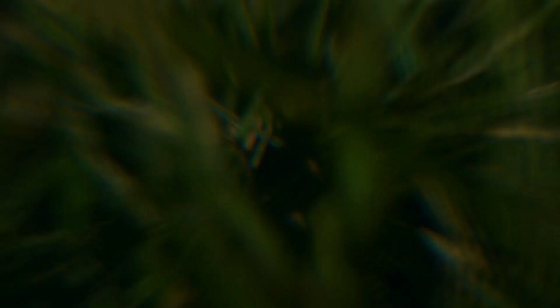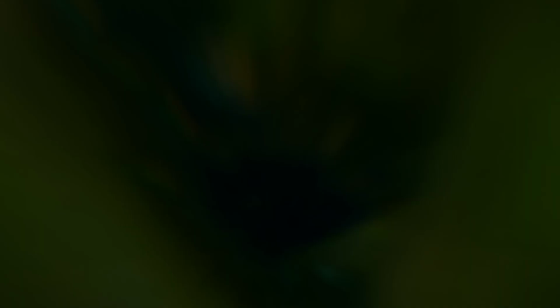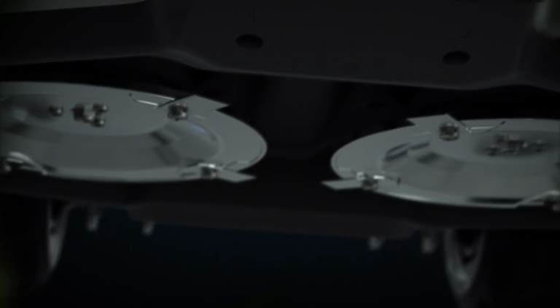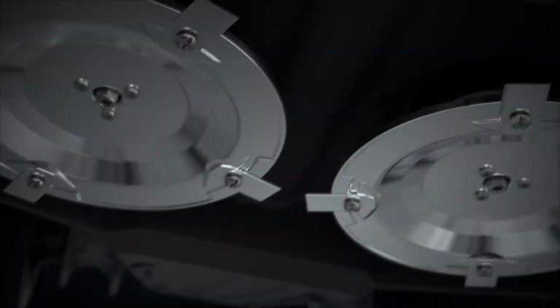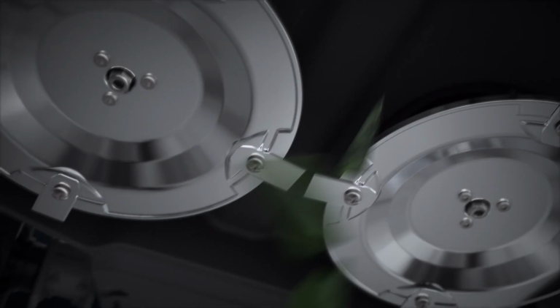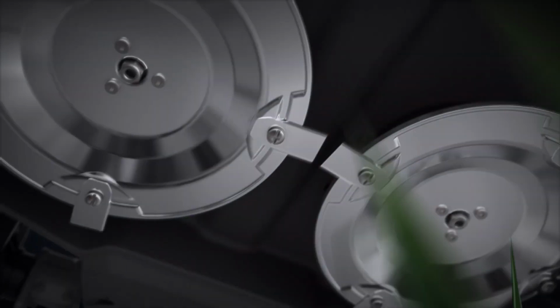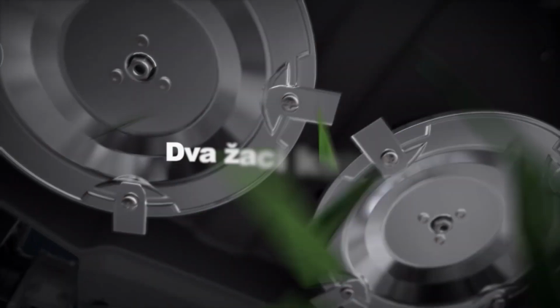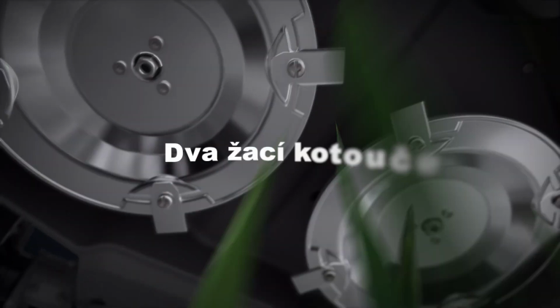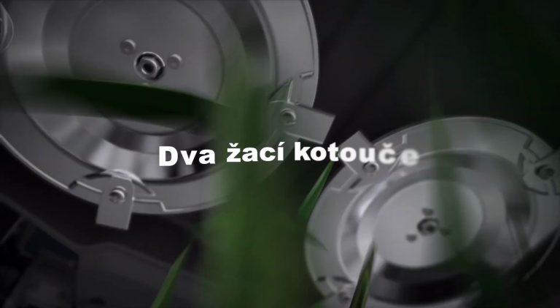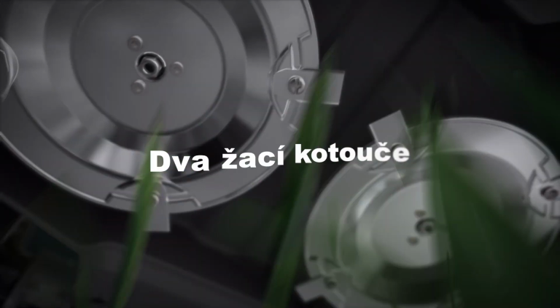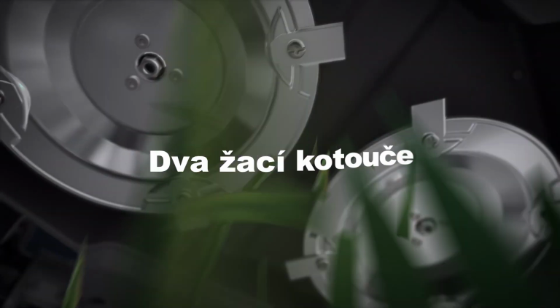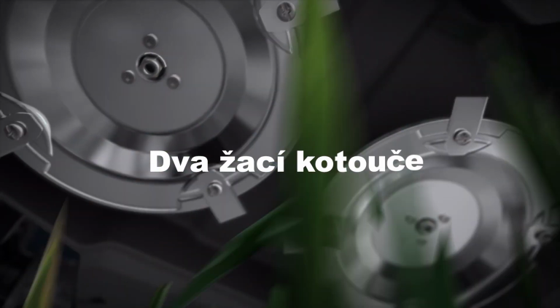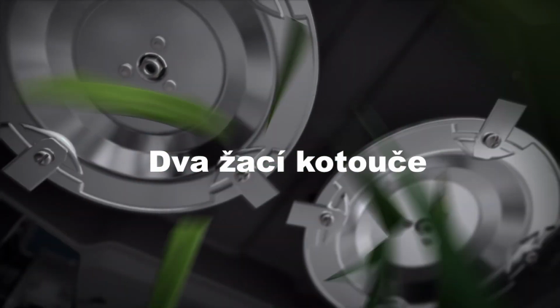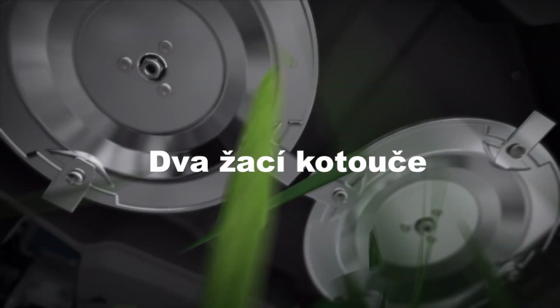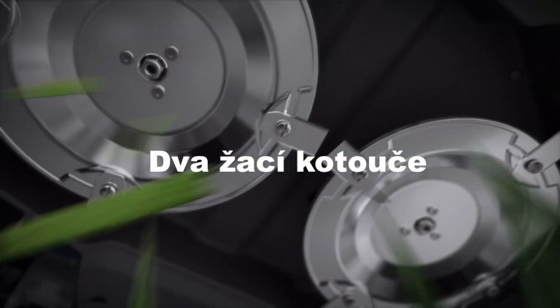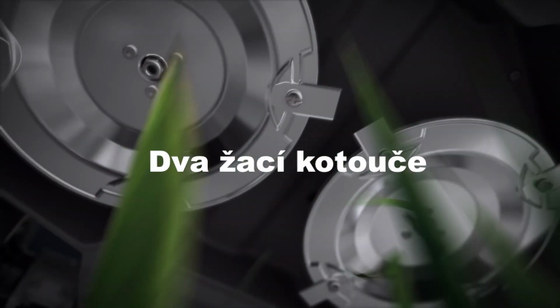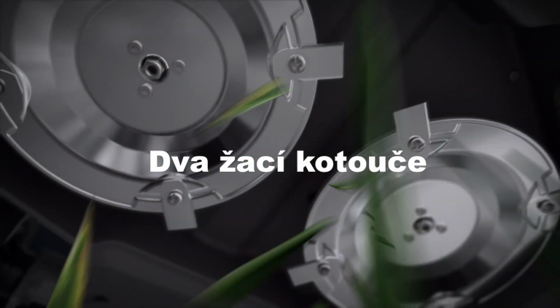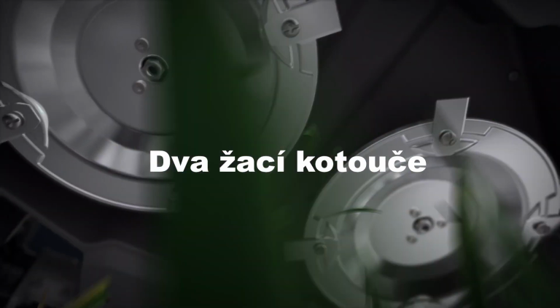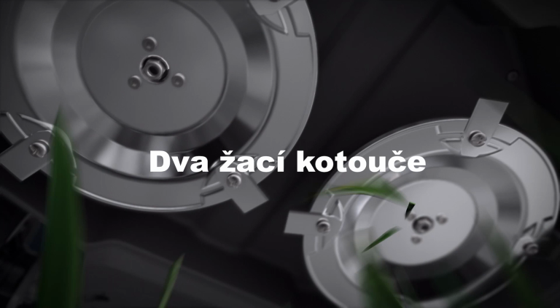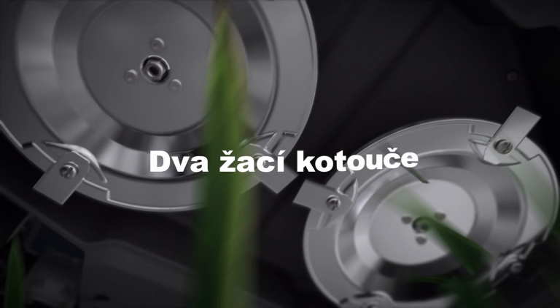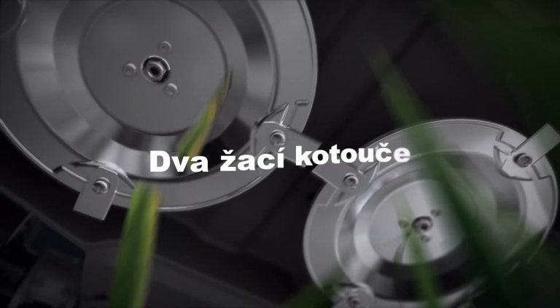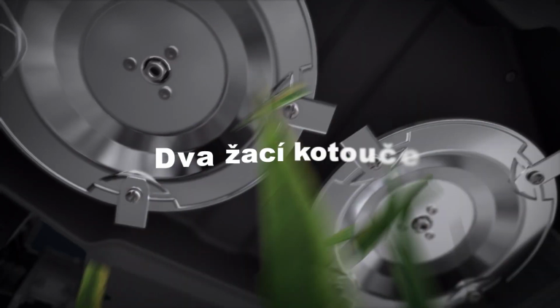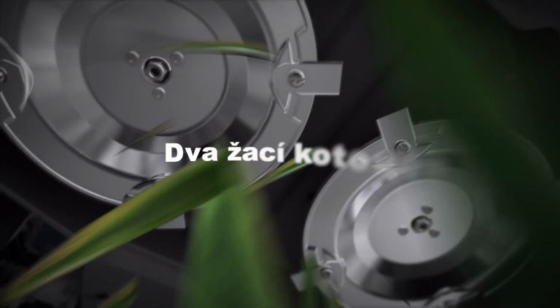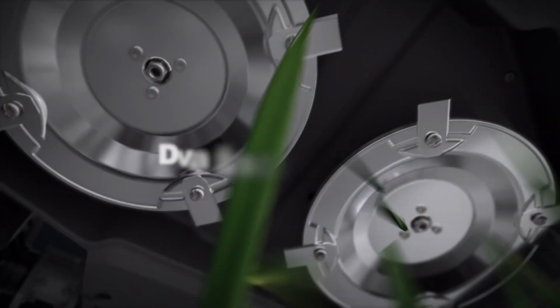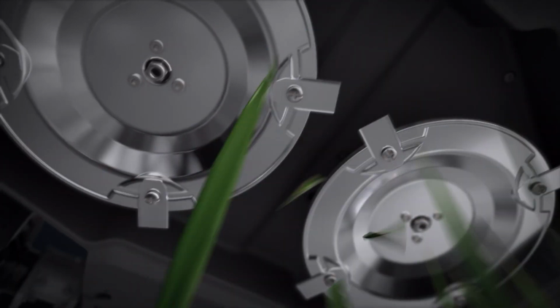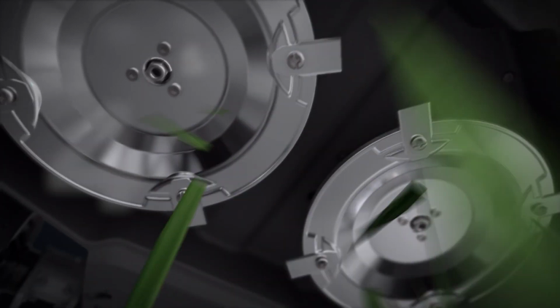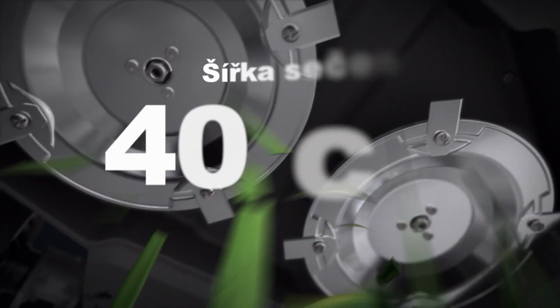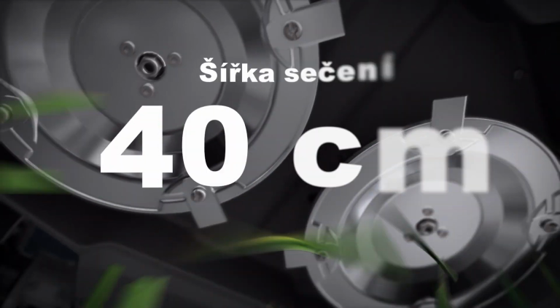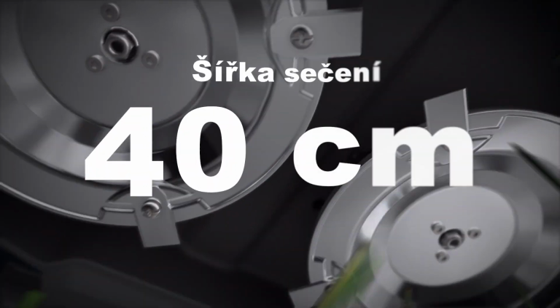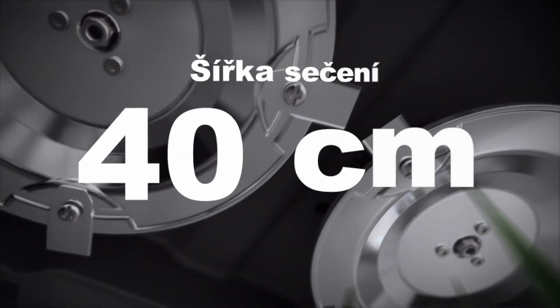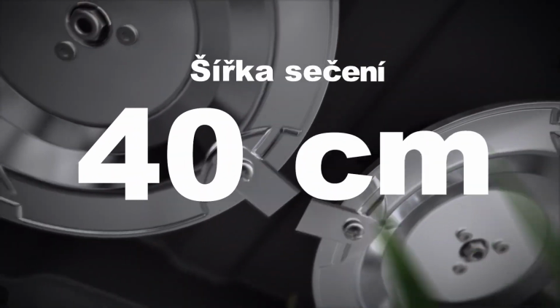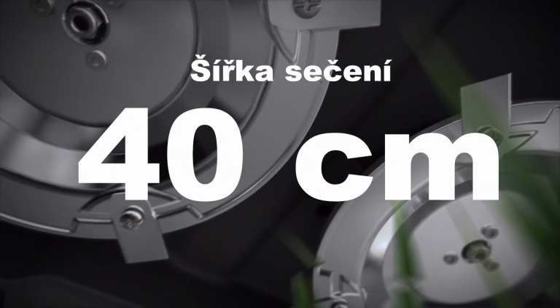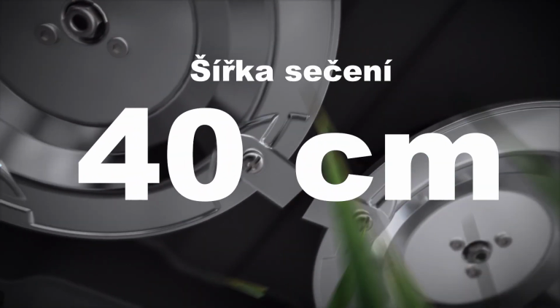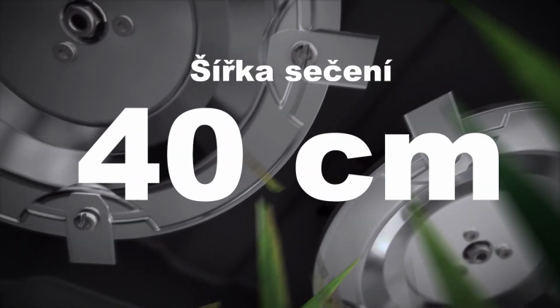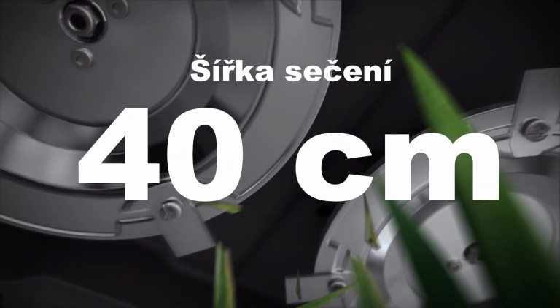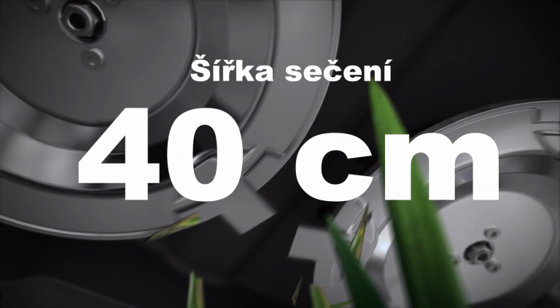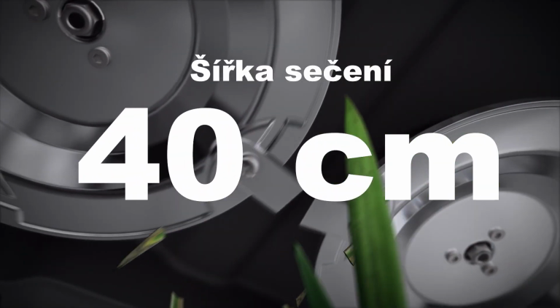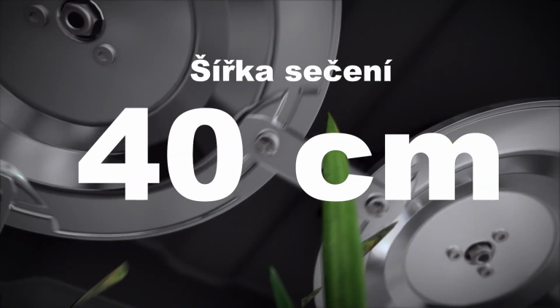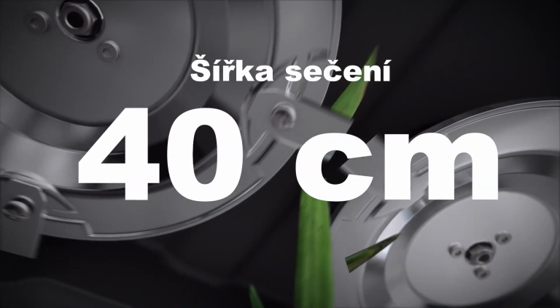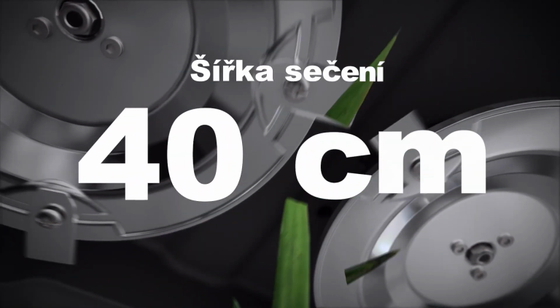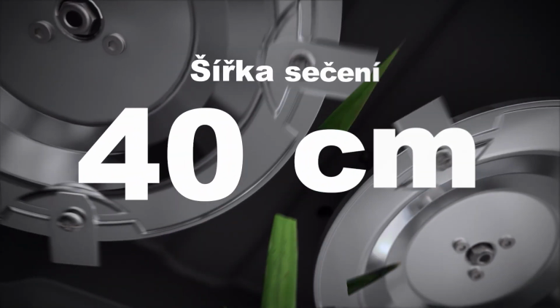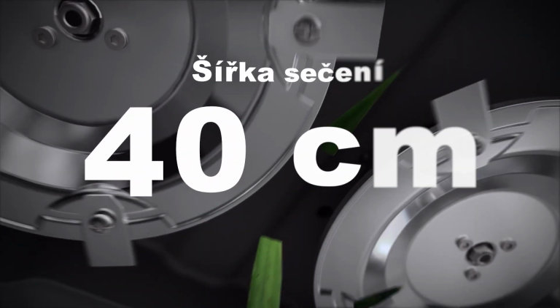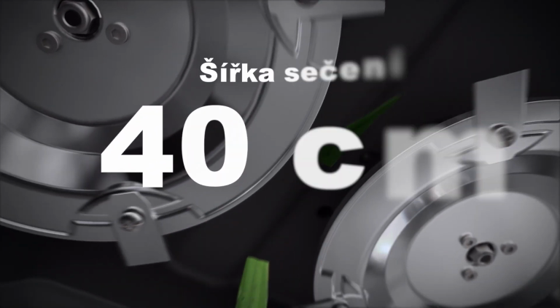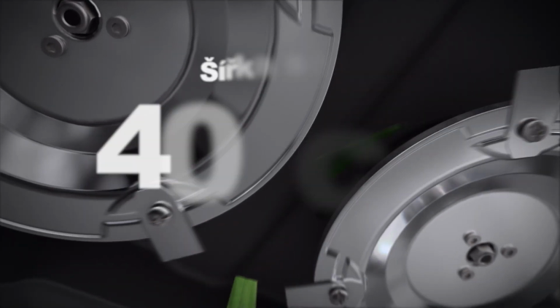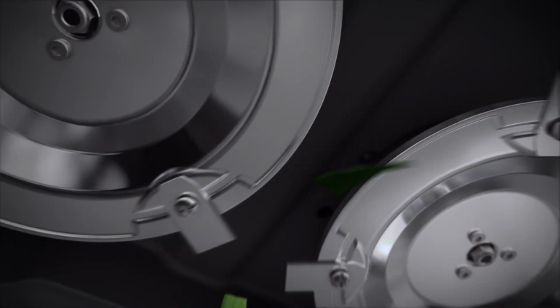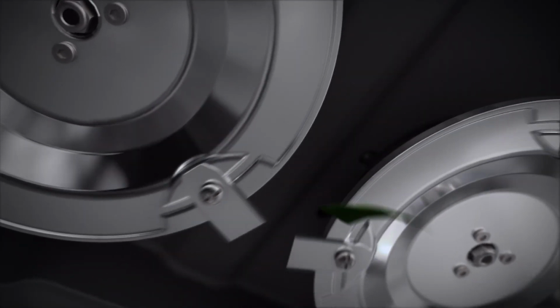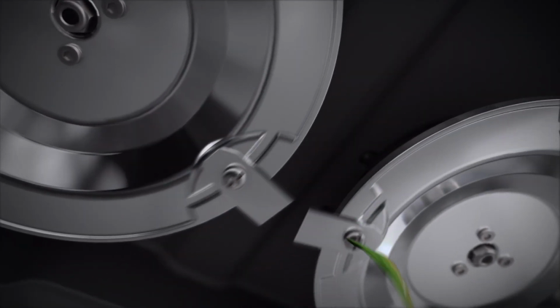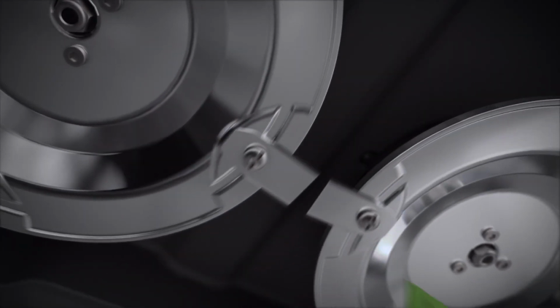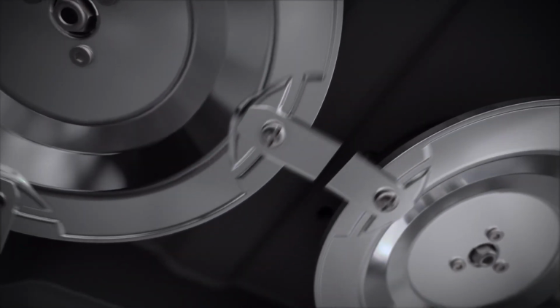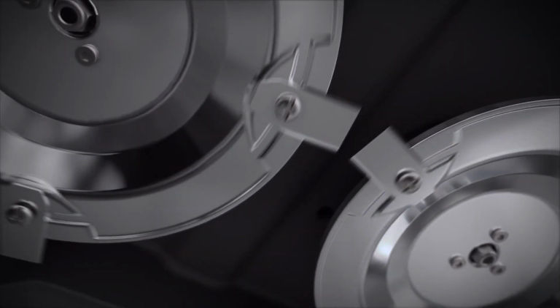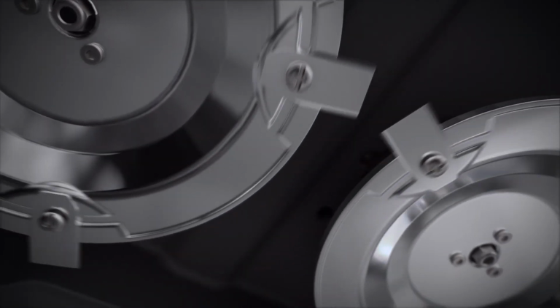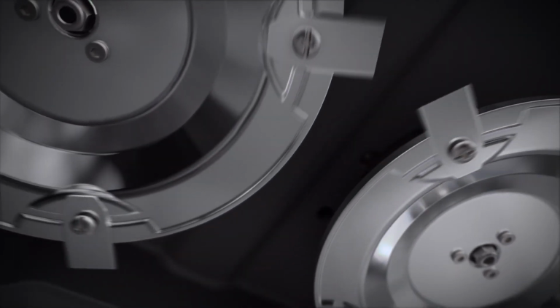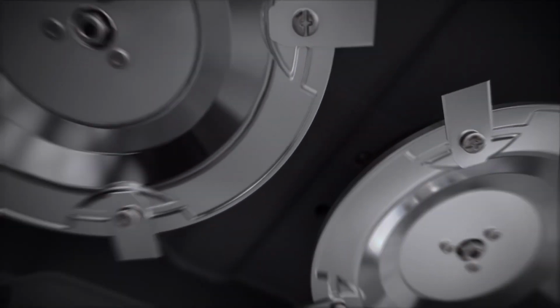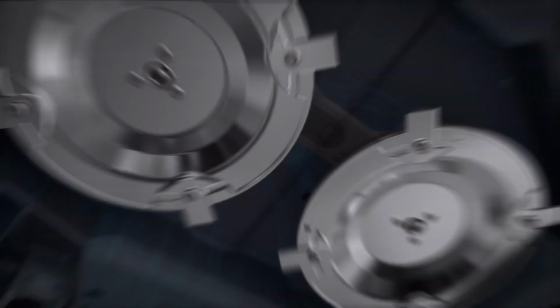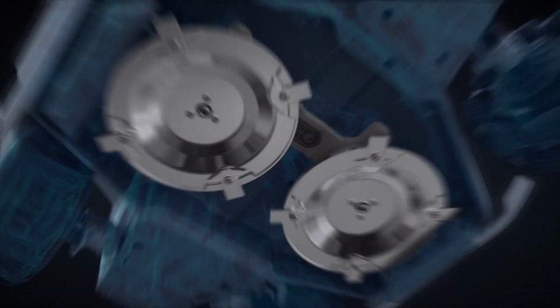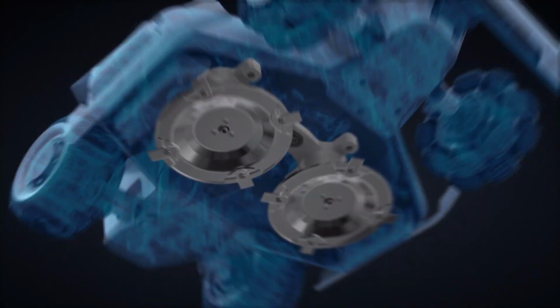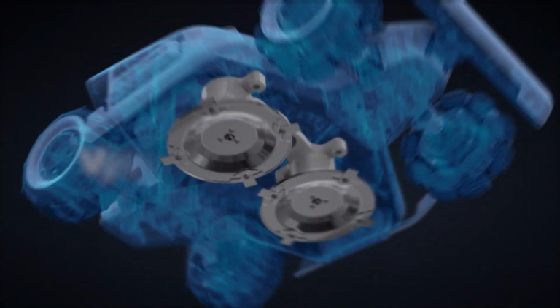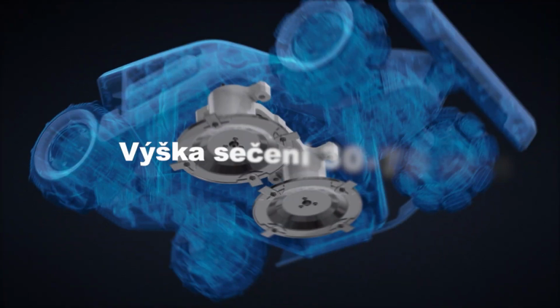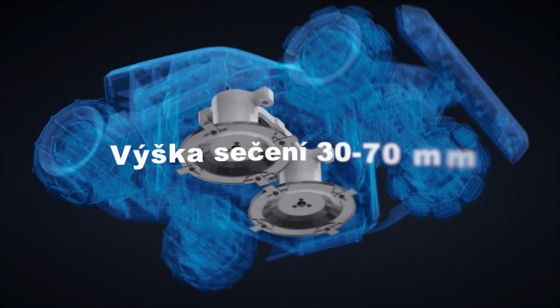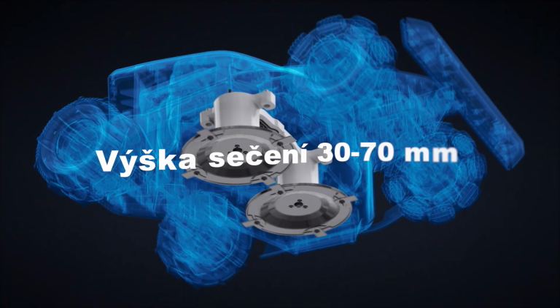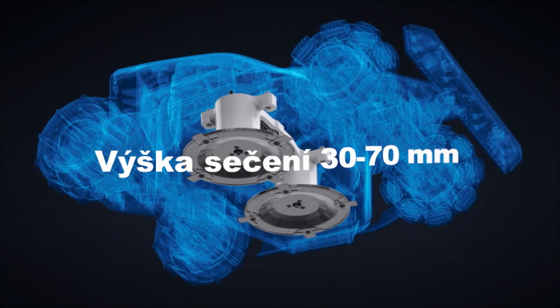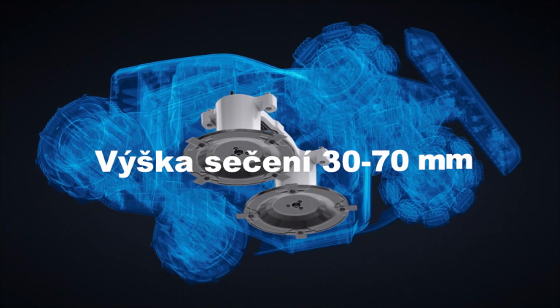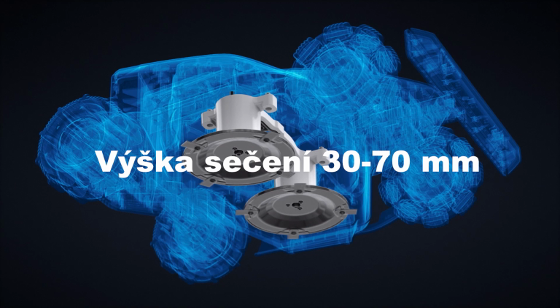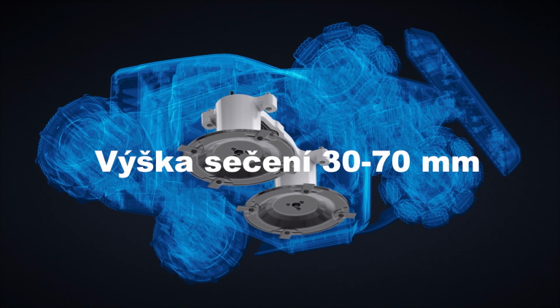Using large dual cutting plates for more grass cutting at once, Luba ensures meticulous lawn maintenance by preventing missed cuts.